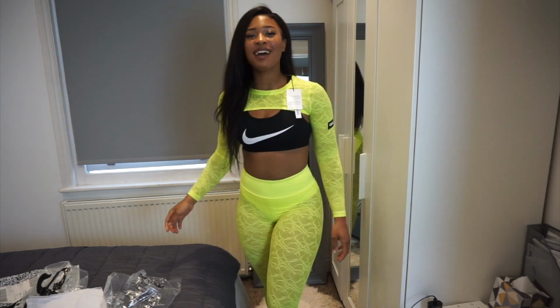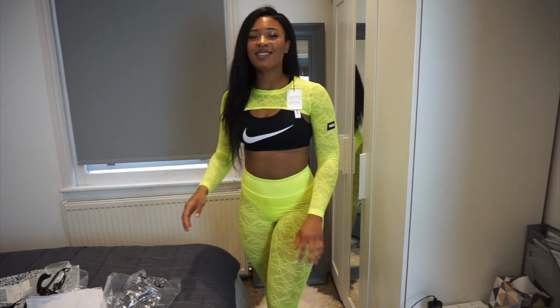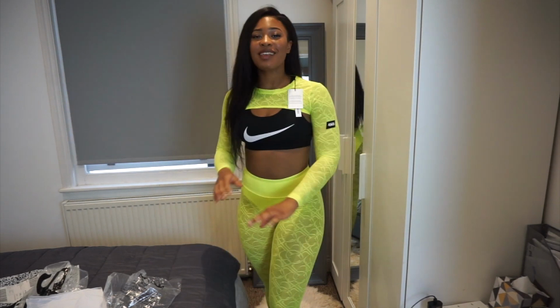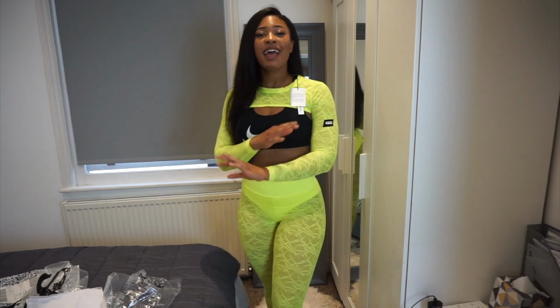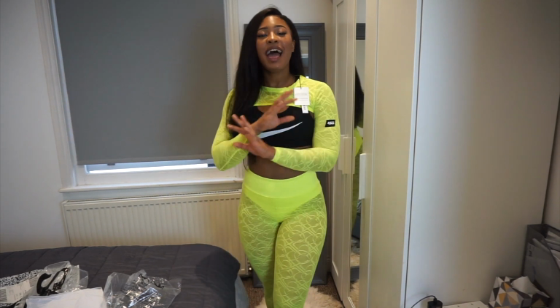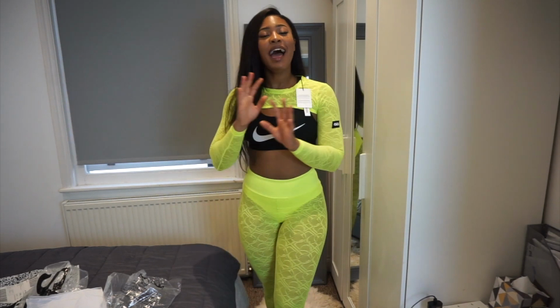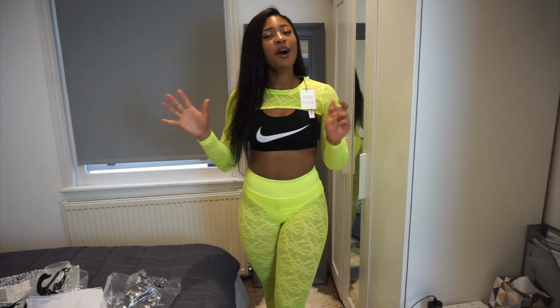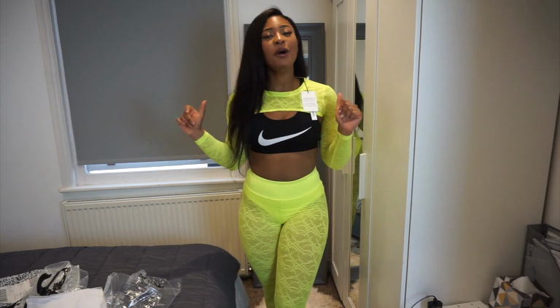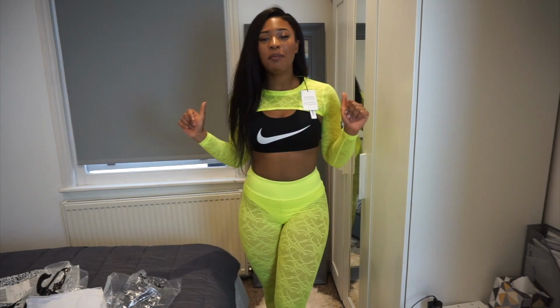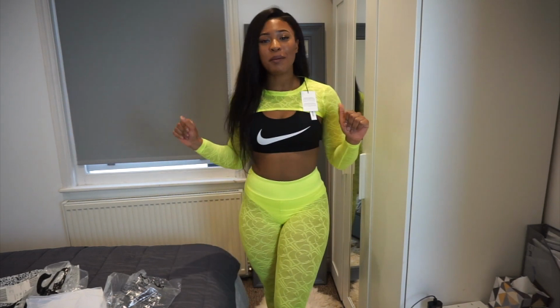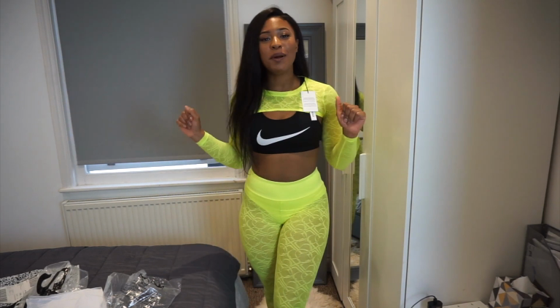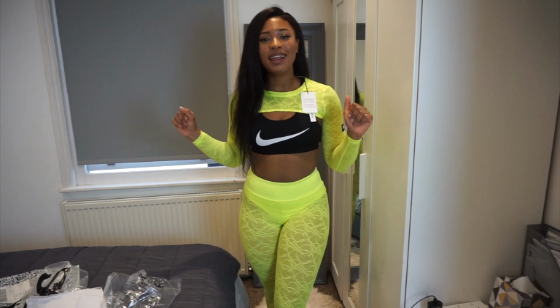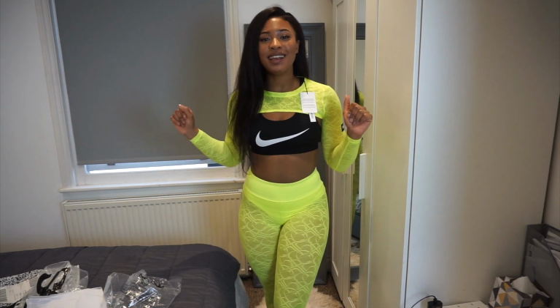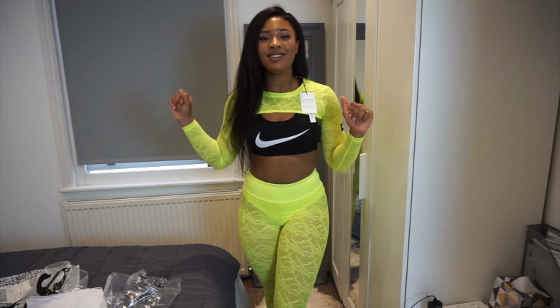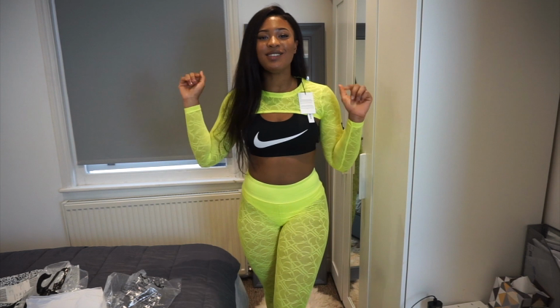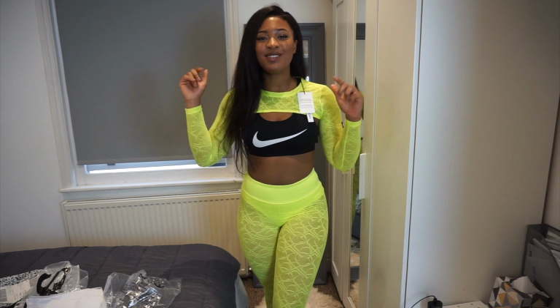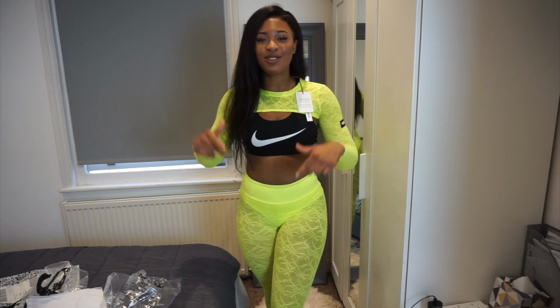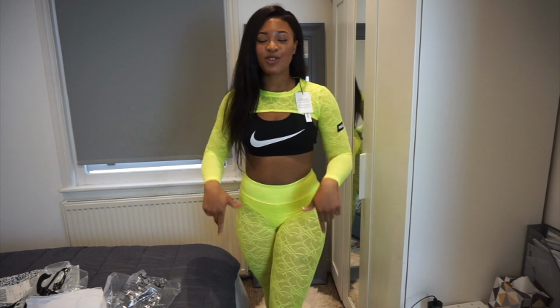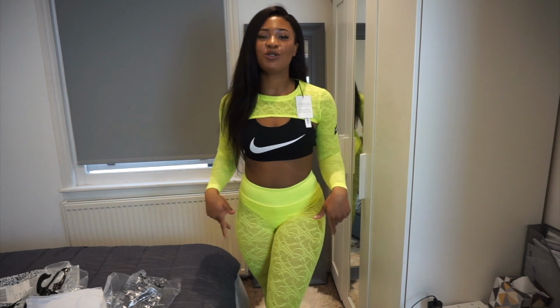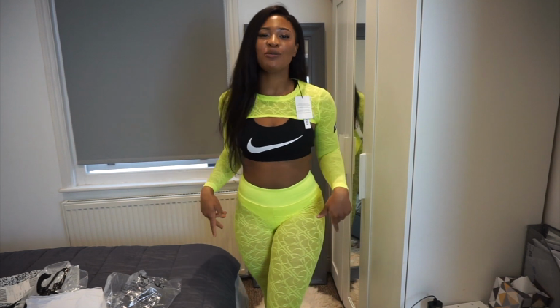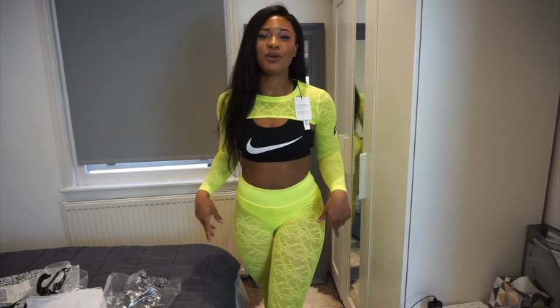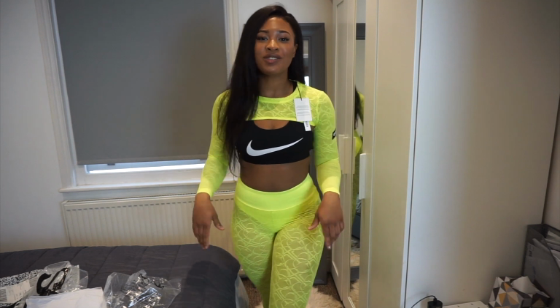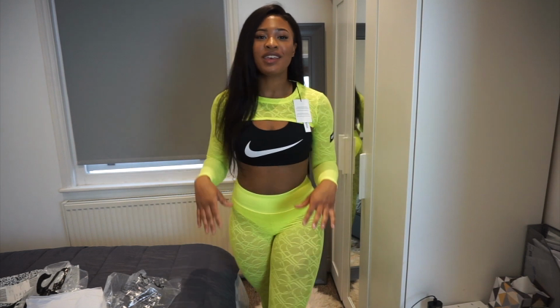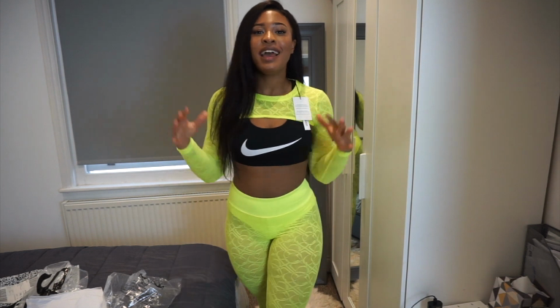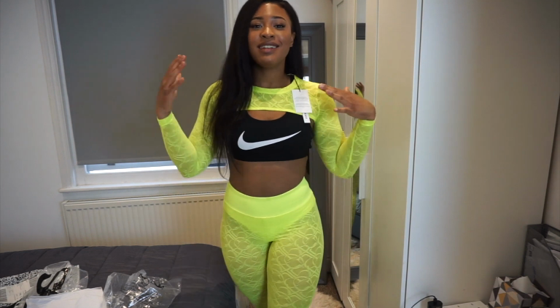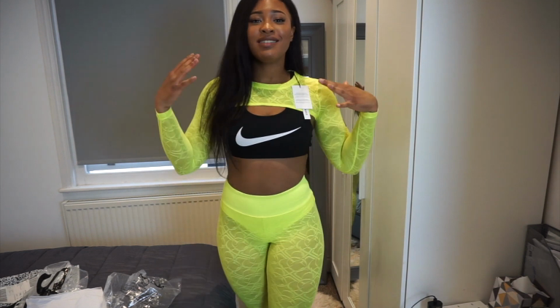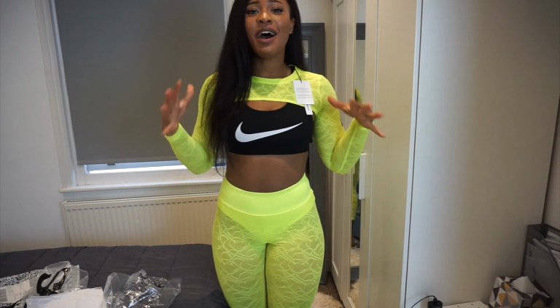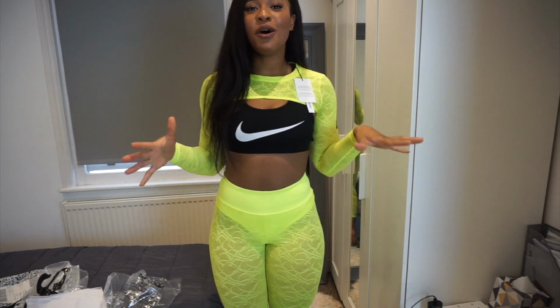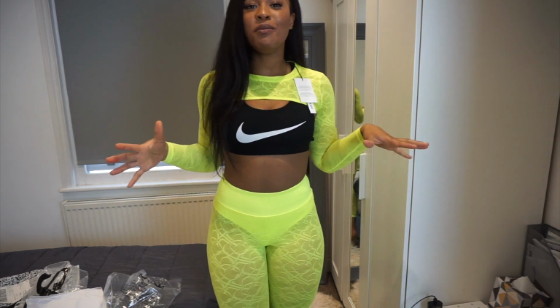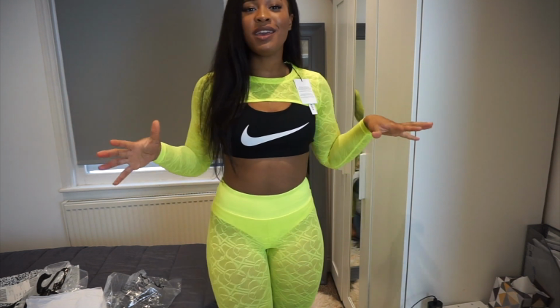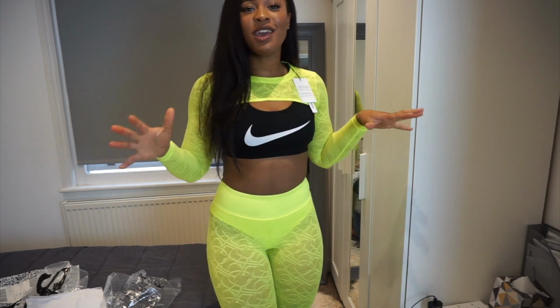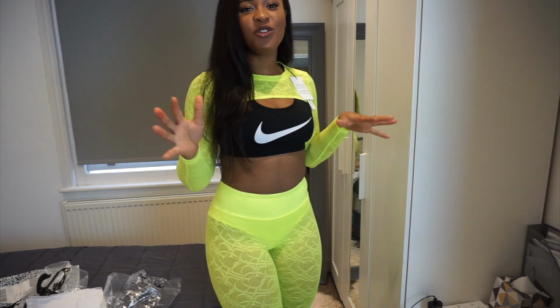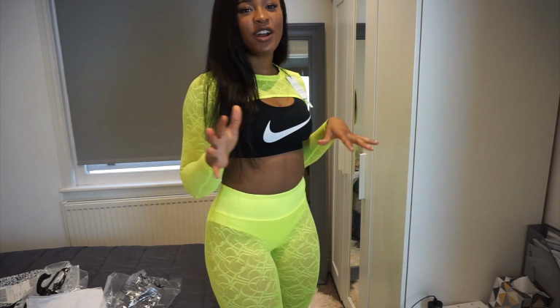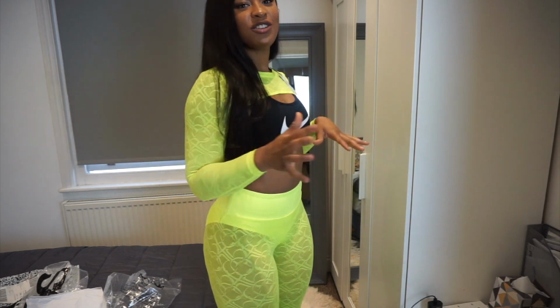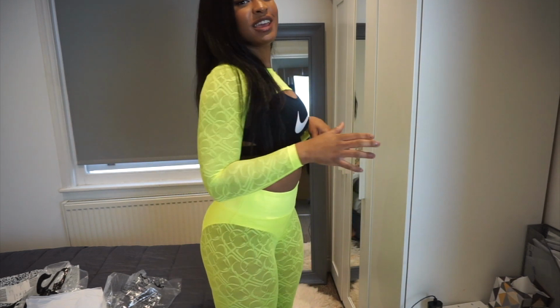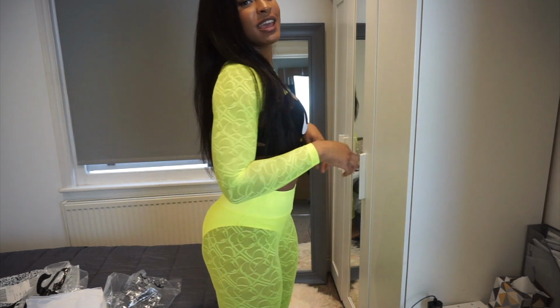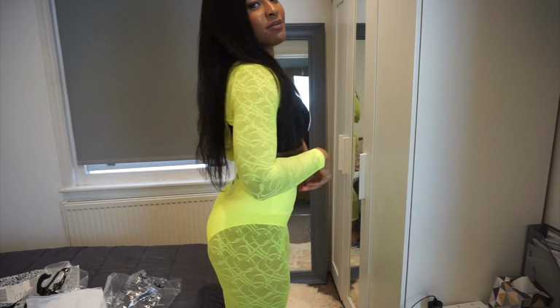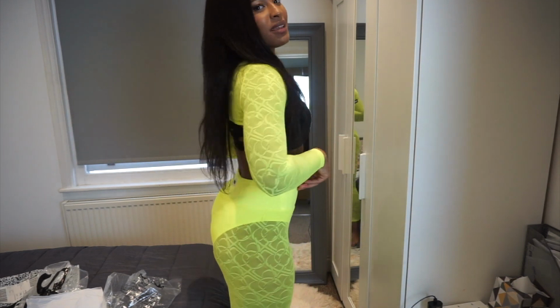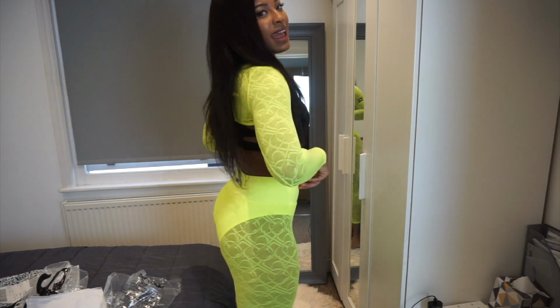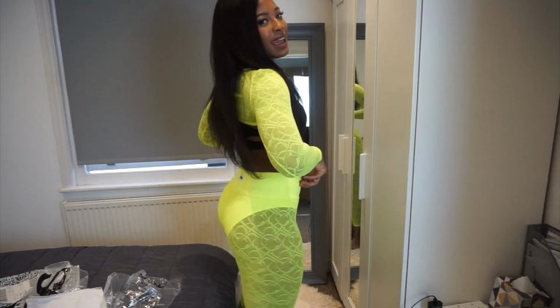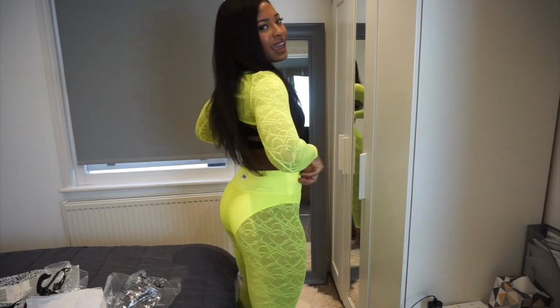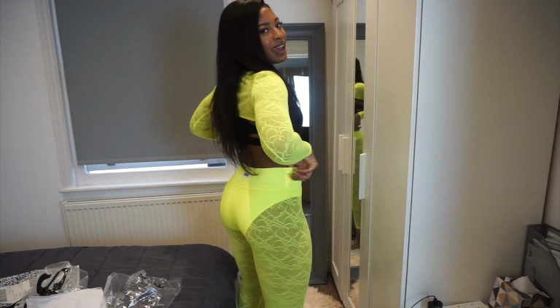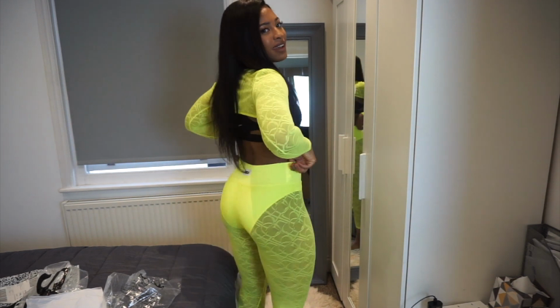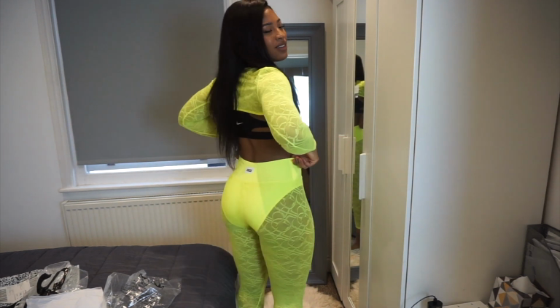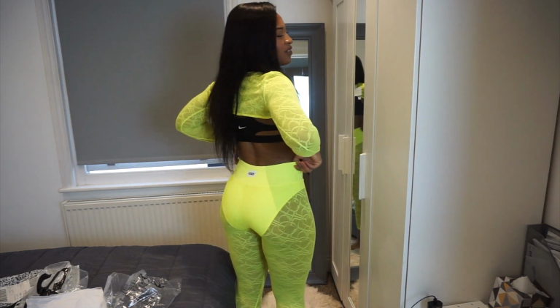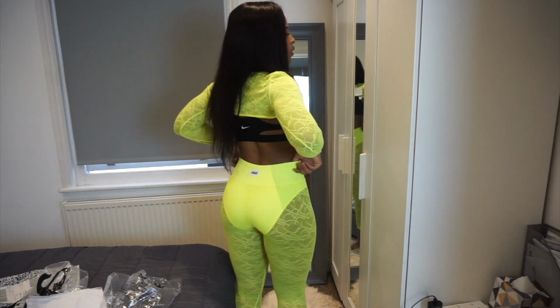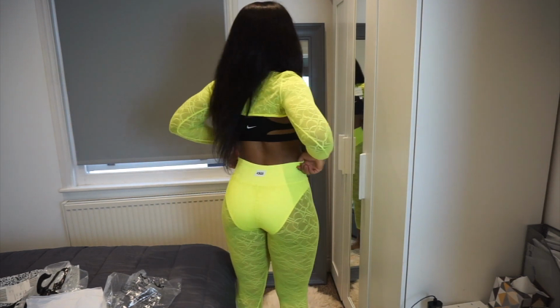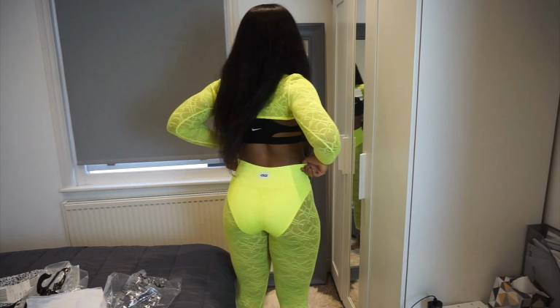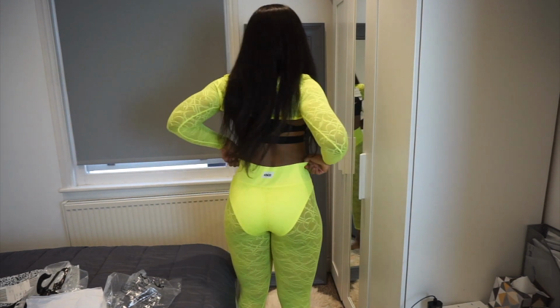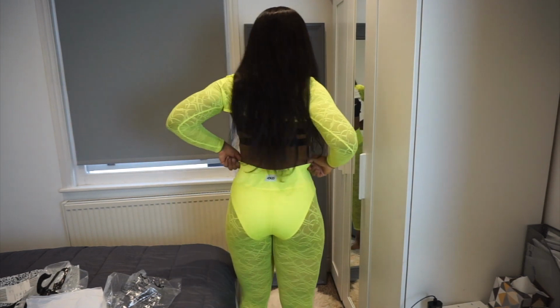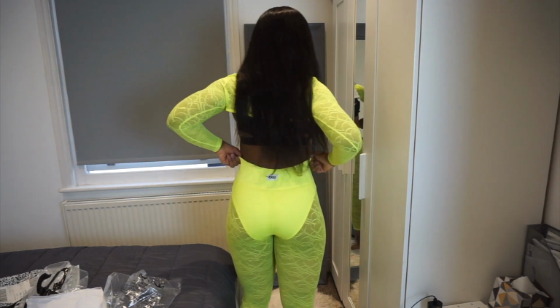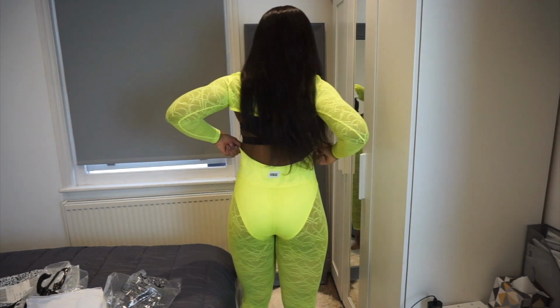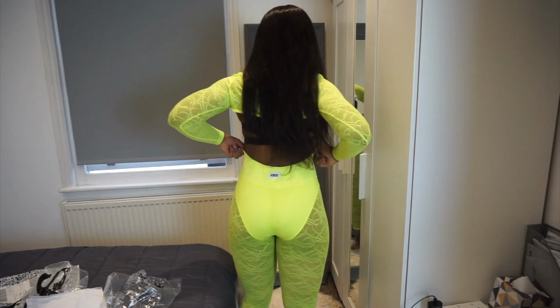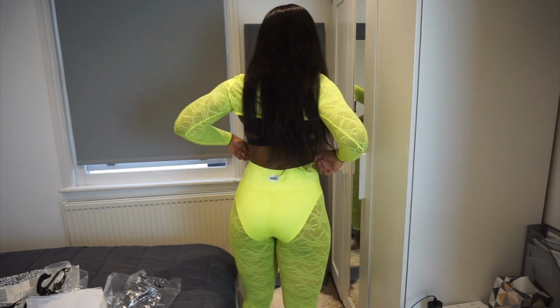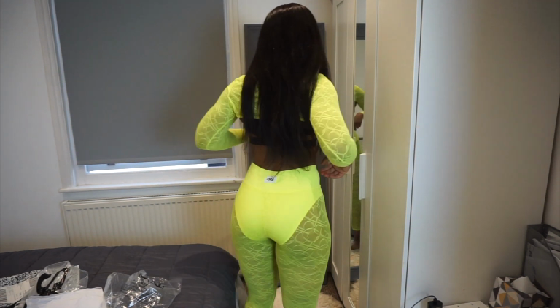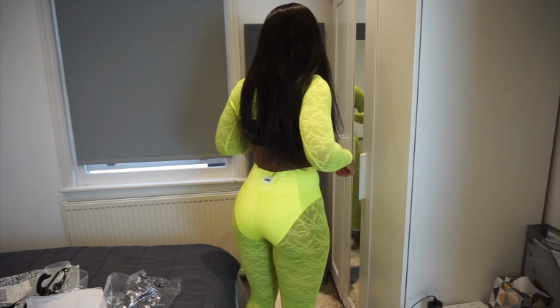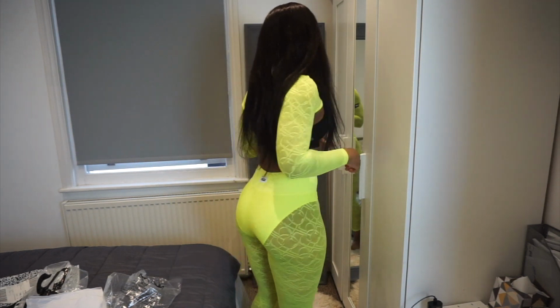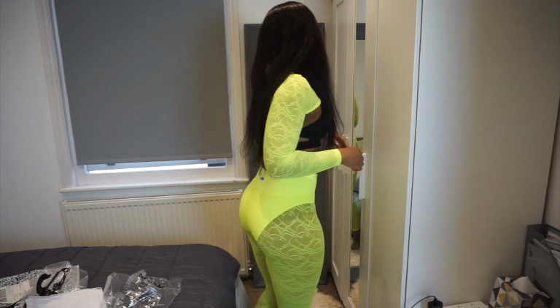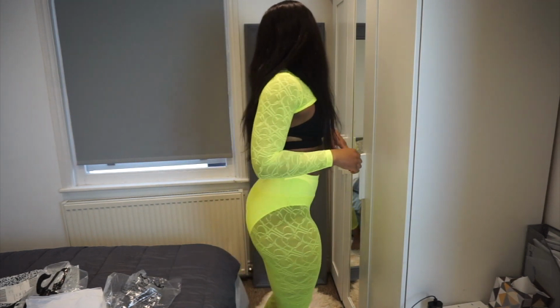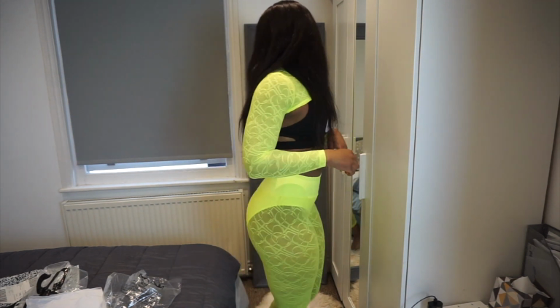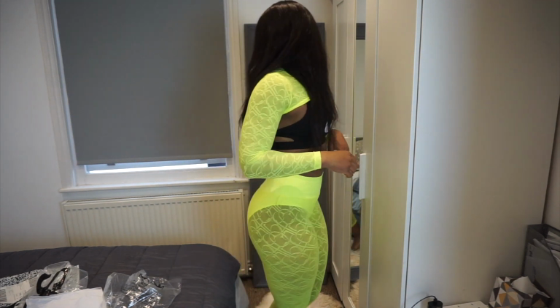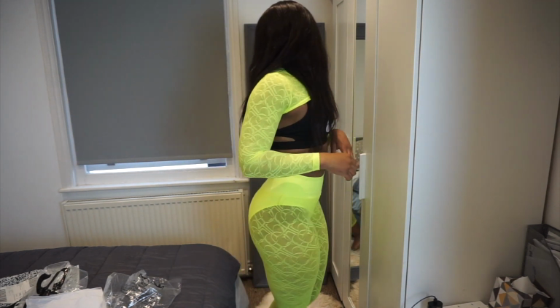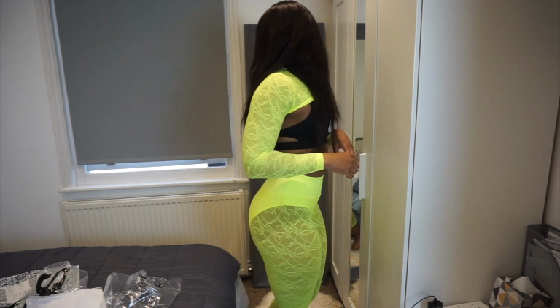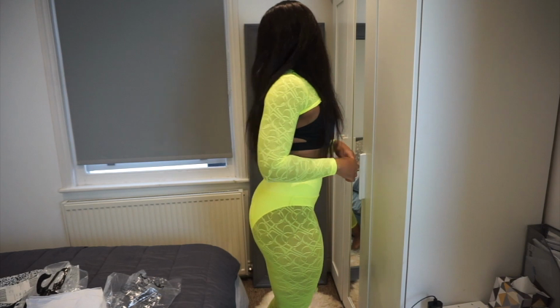Guys, help me please — in the comments, tell me if I should keep the leggings or bin them.